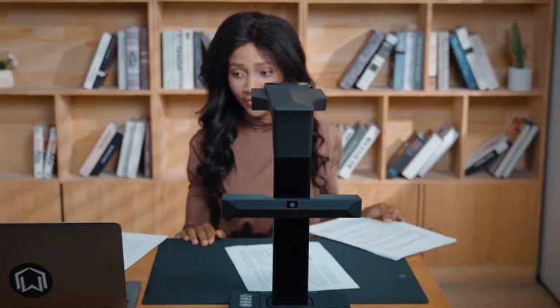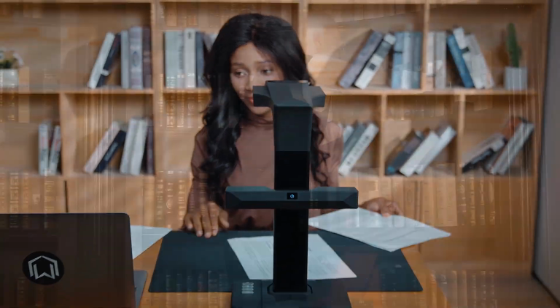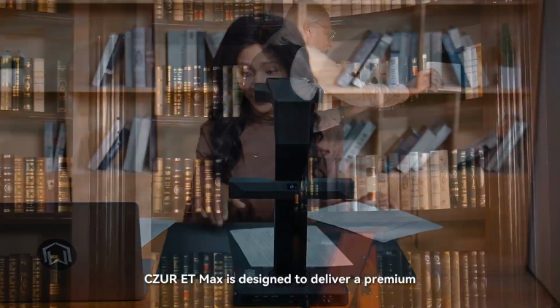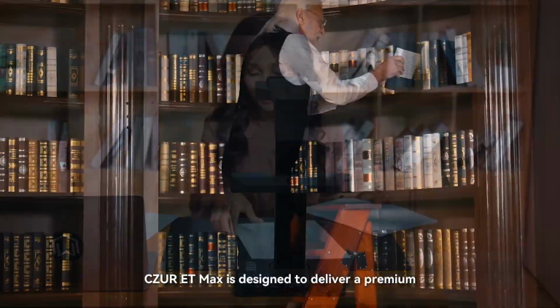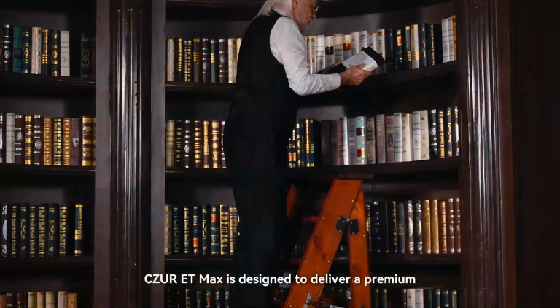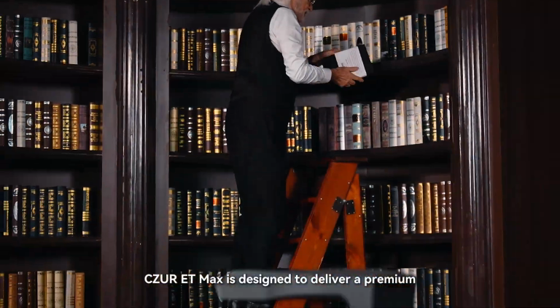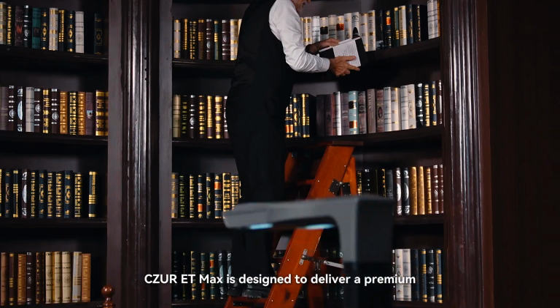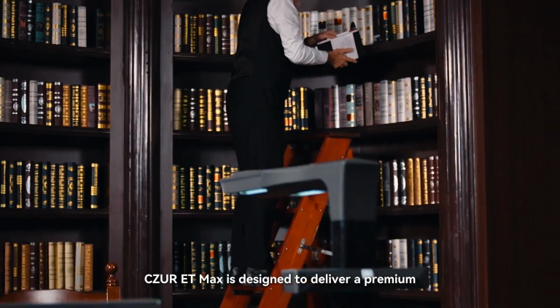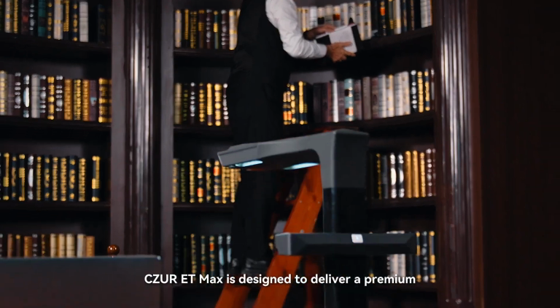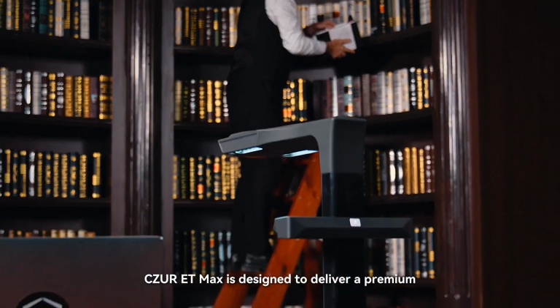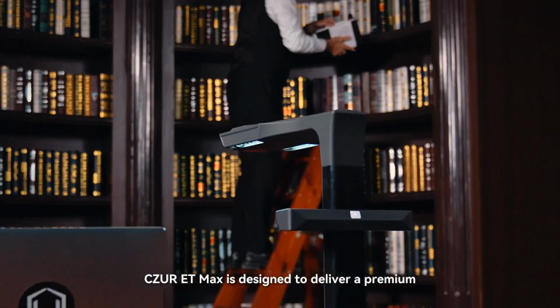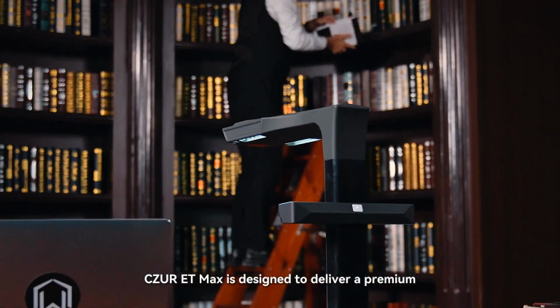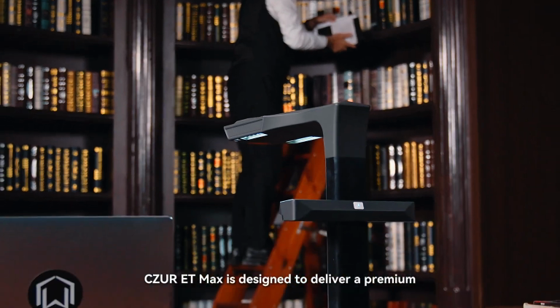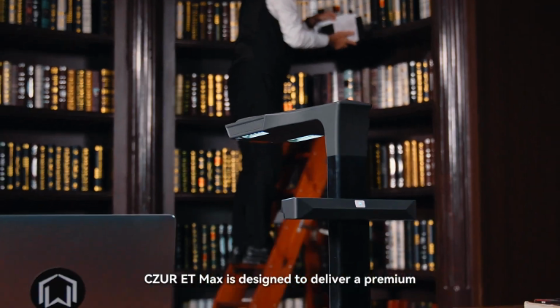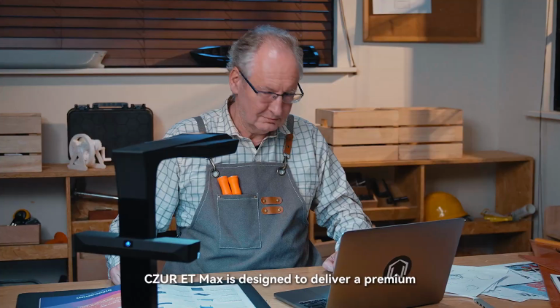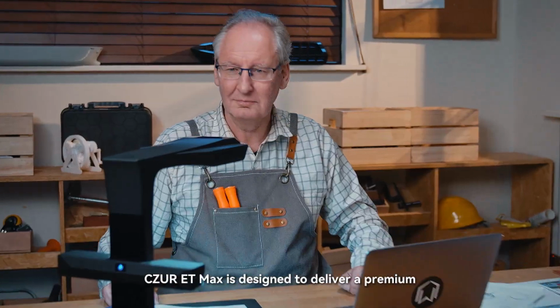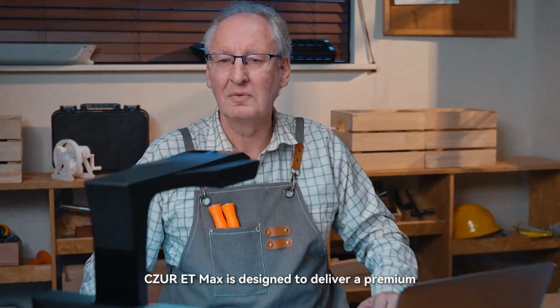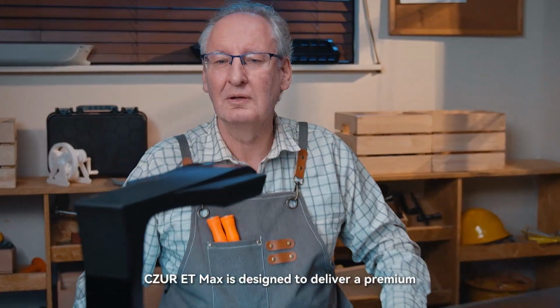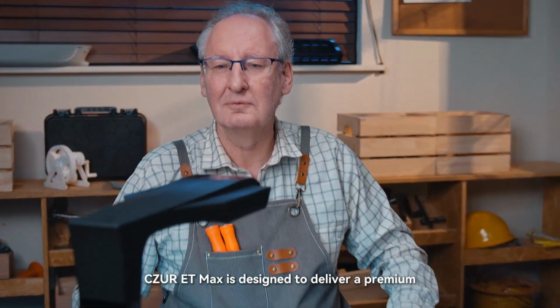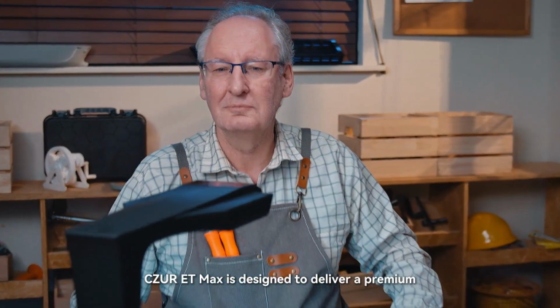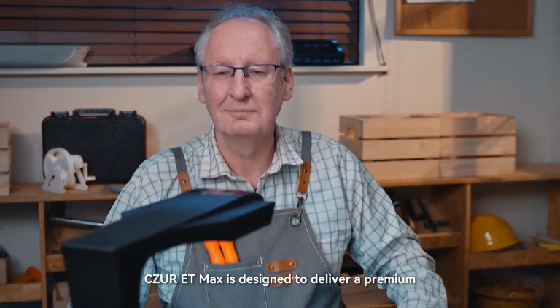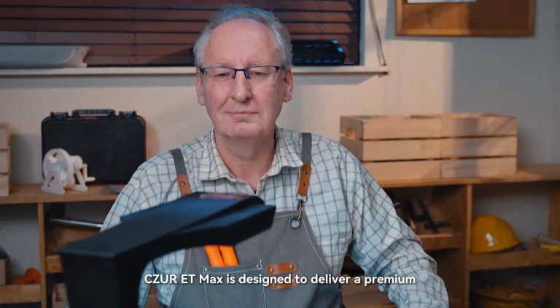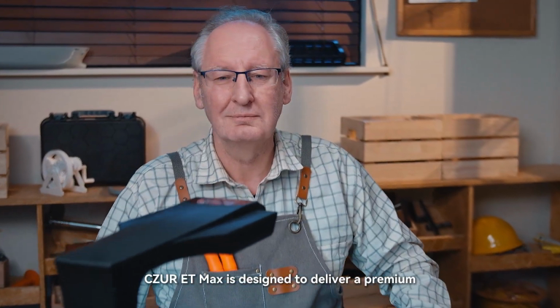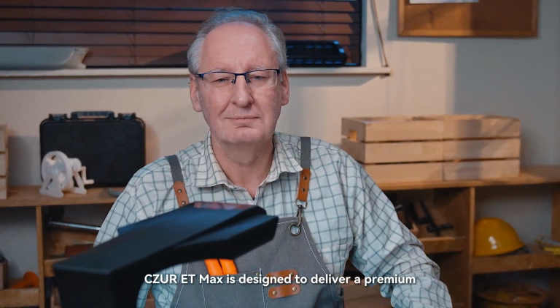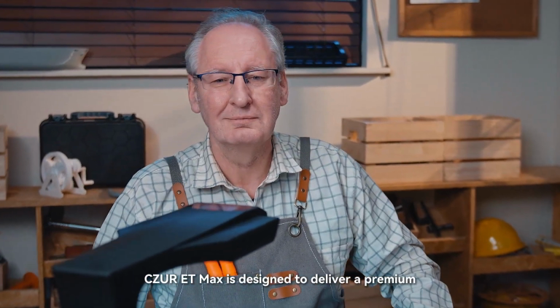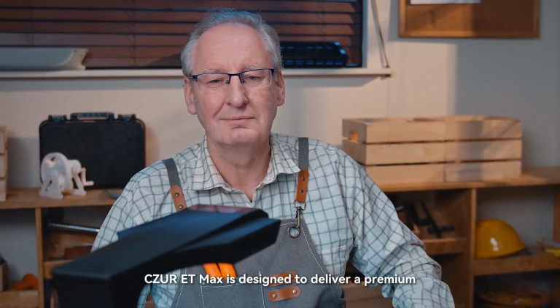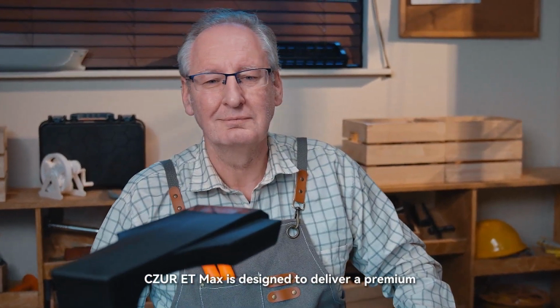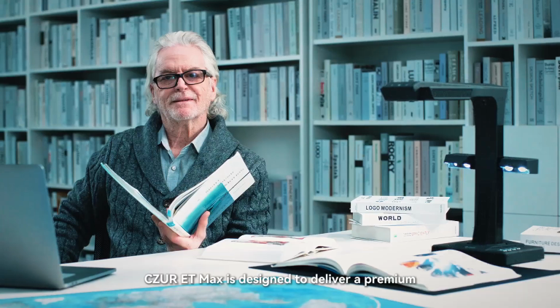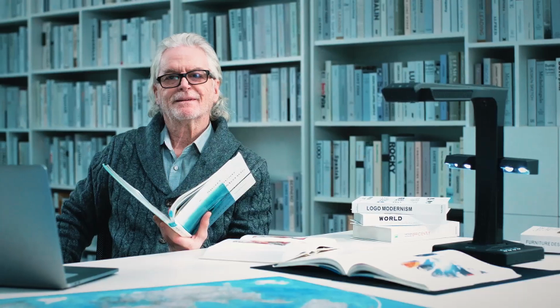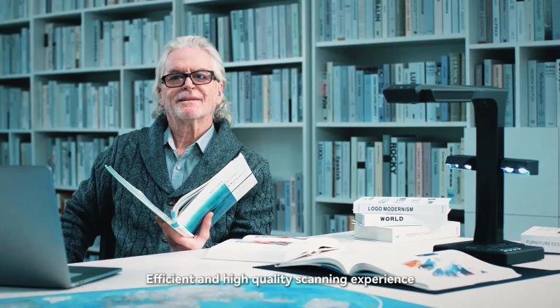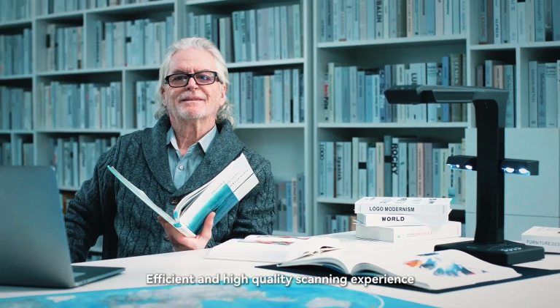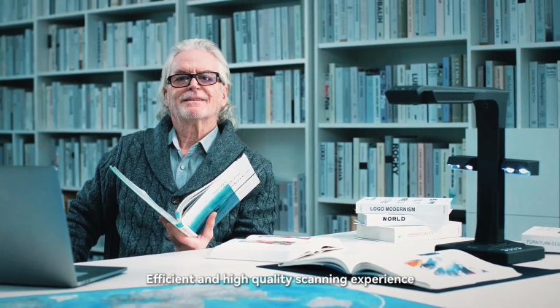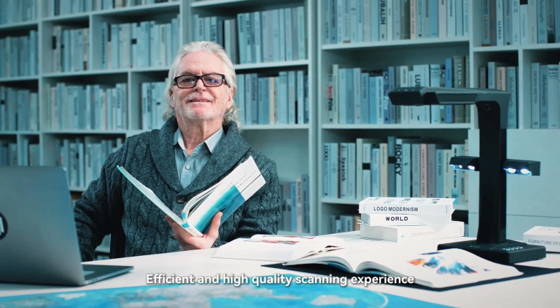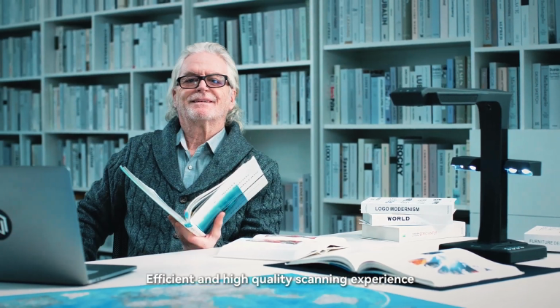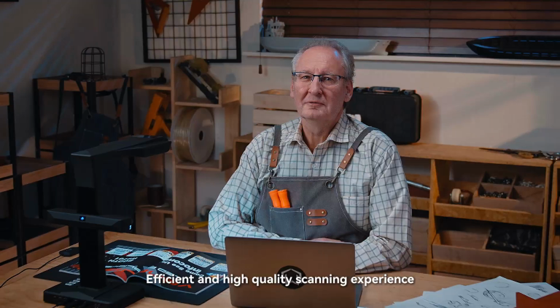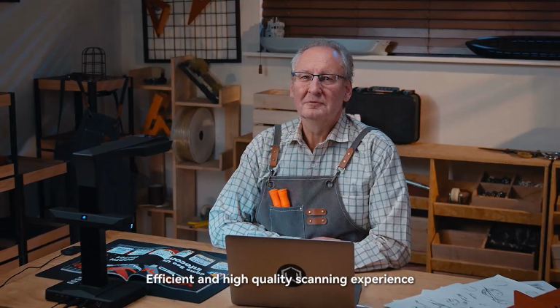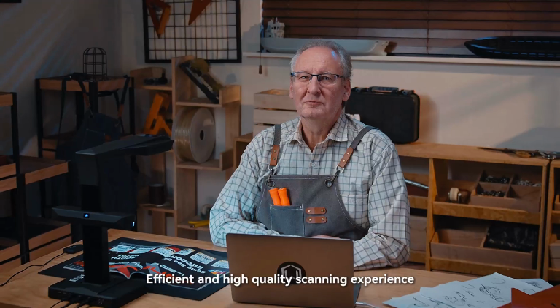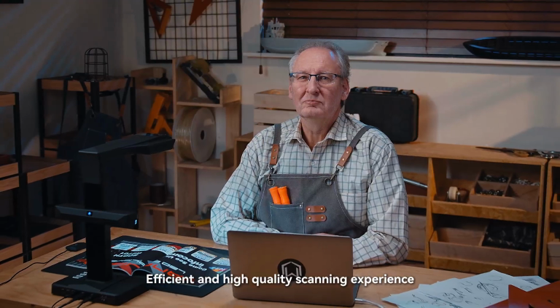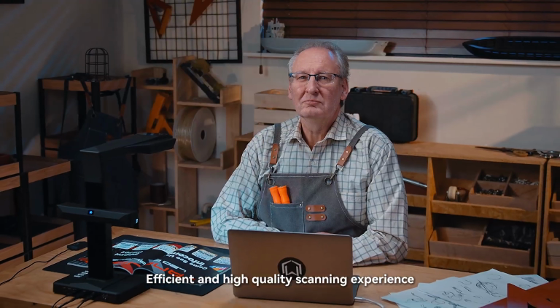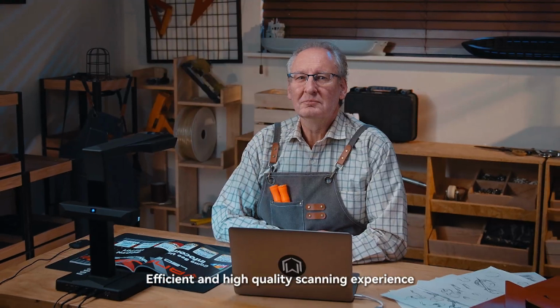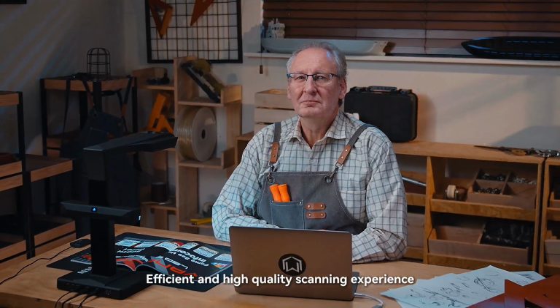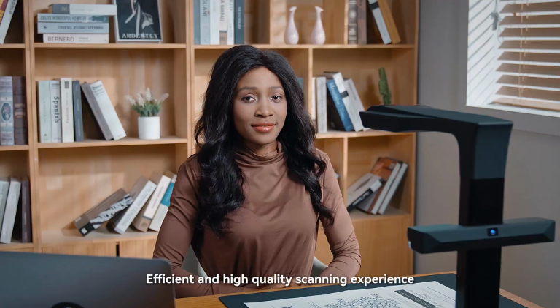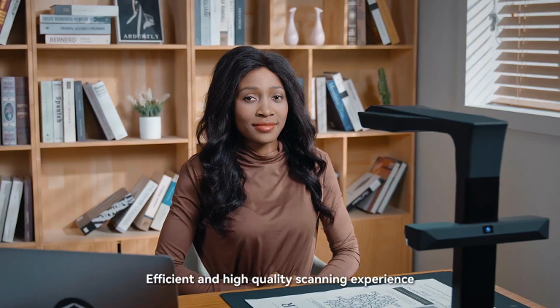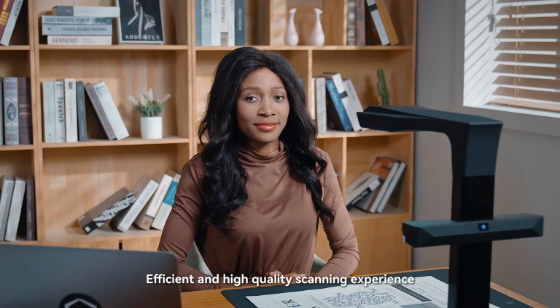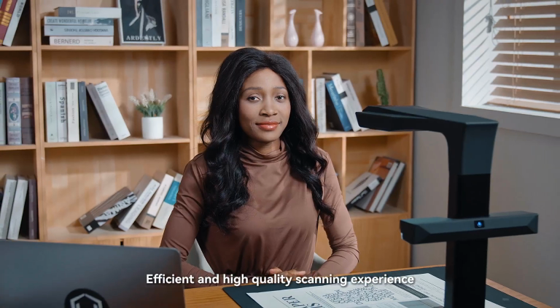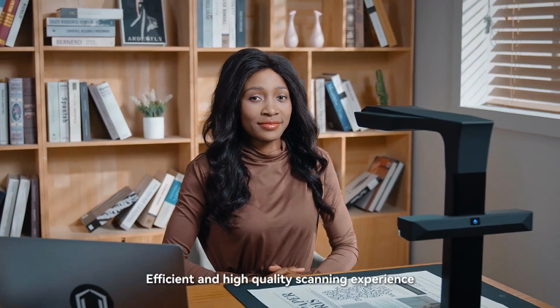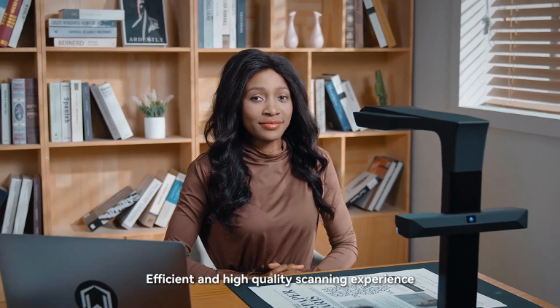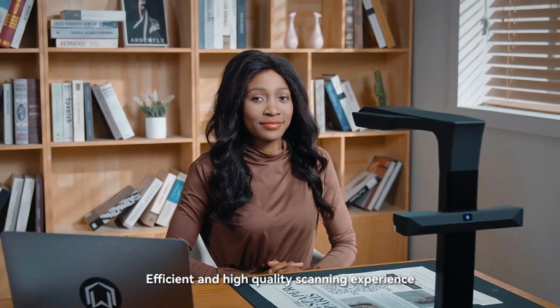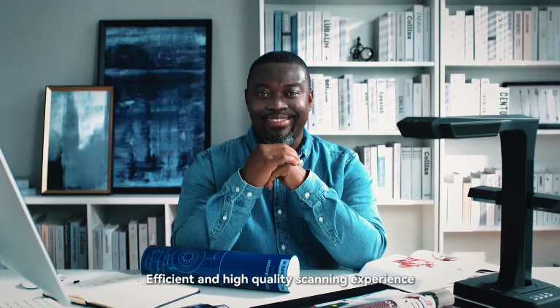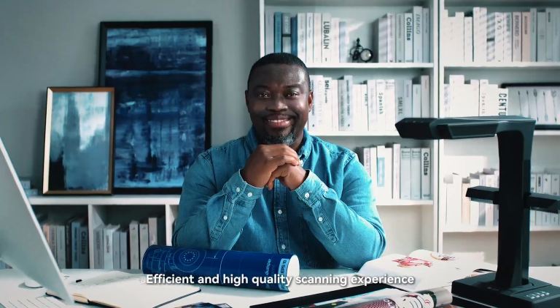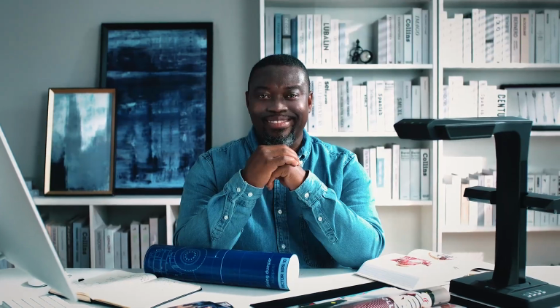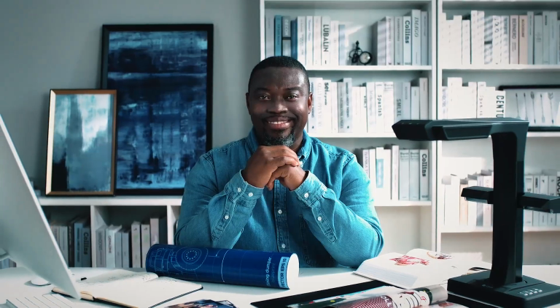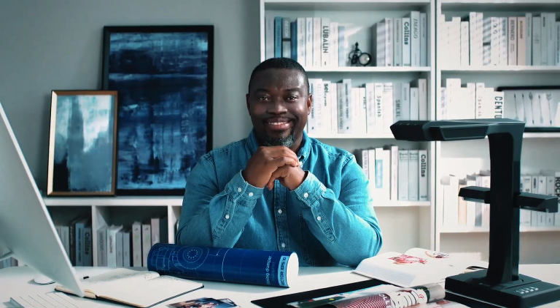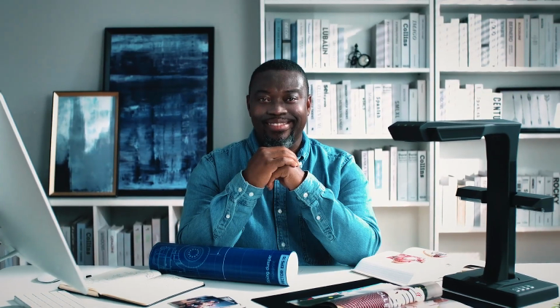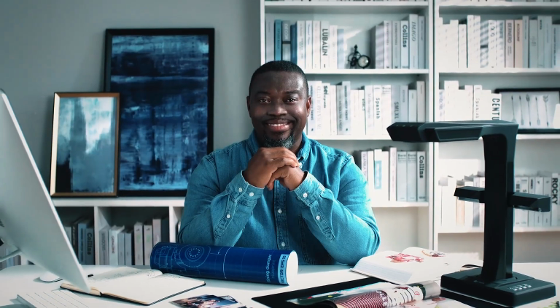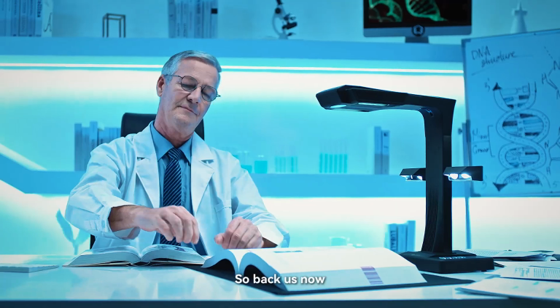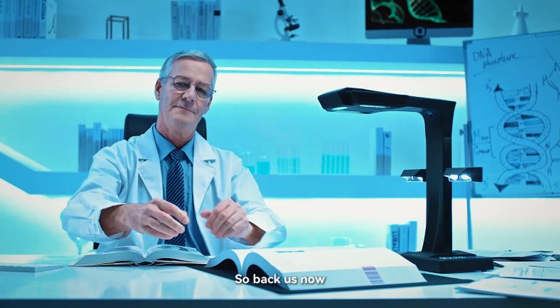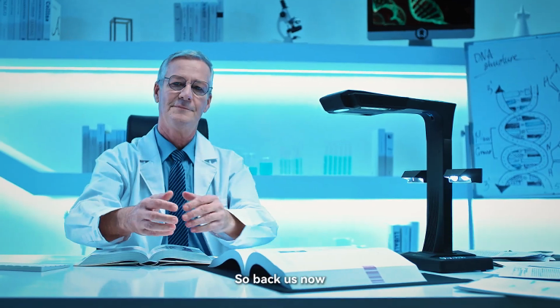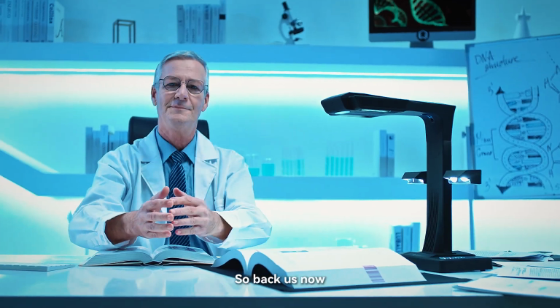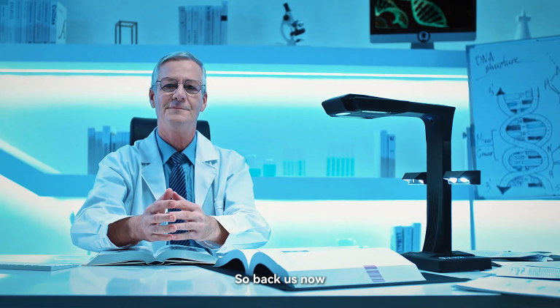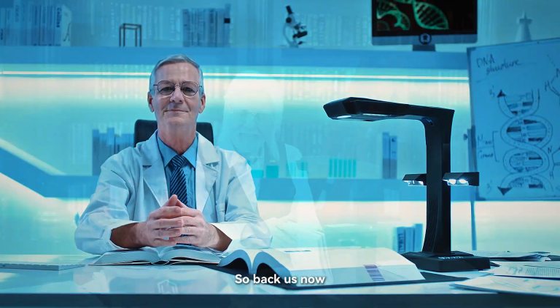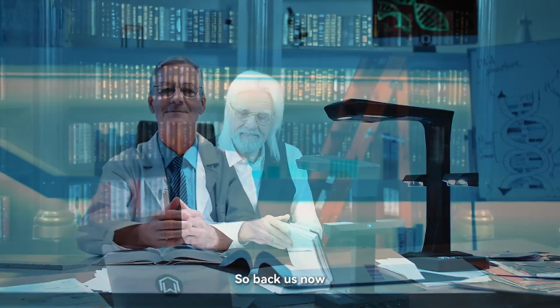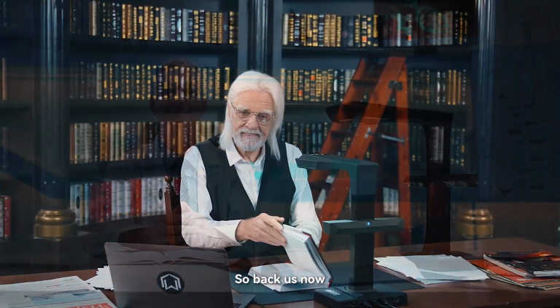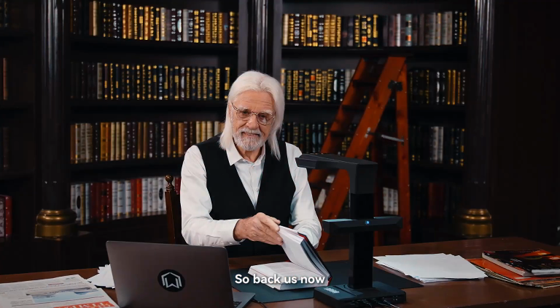Siser ET Max is designed to deliver a premium, efficient, and high-quality scanning experience. So back us now.